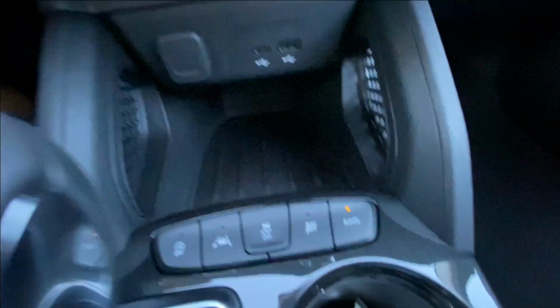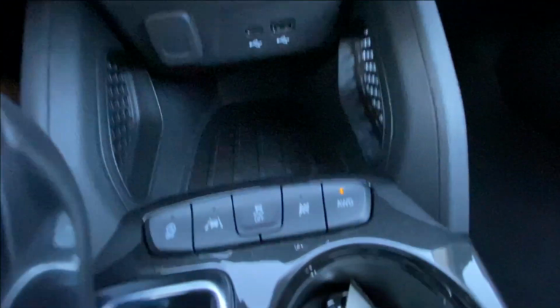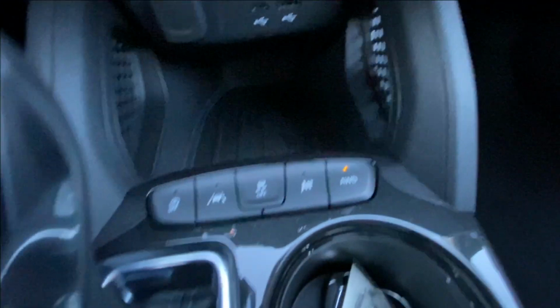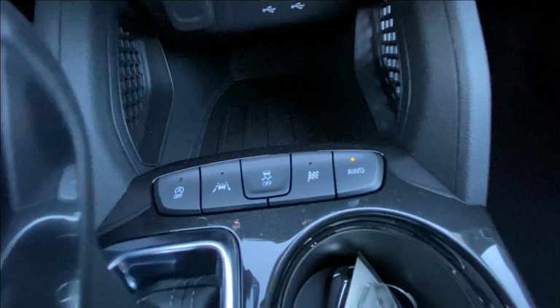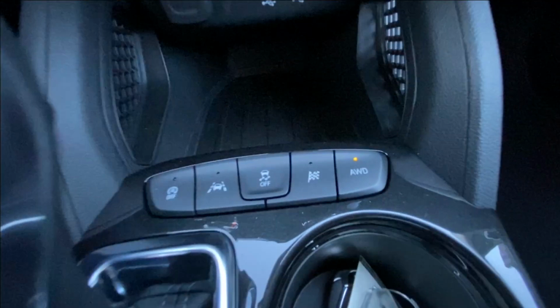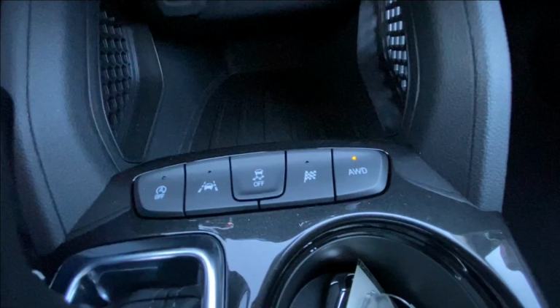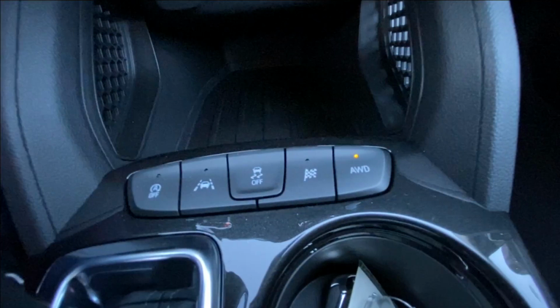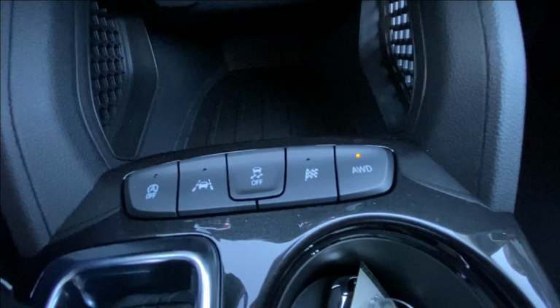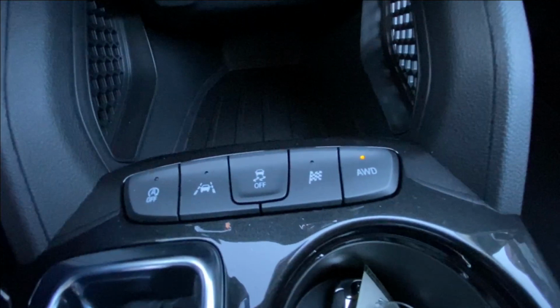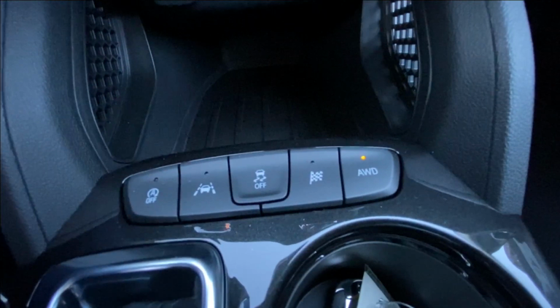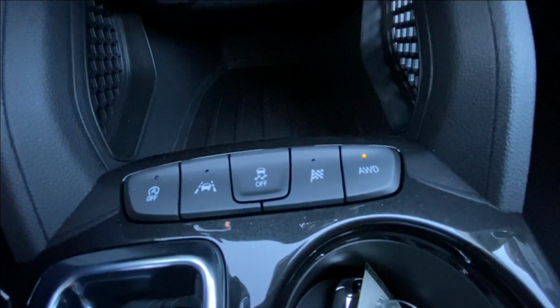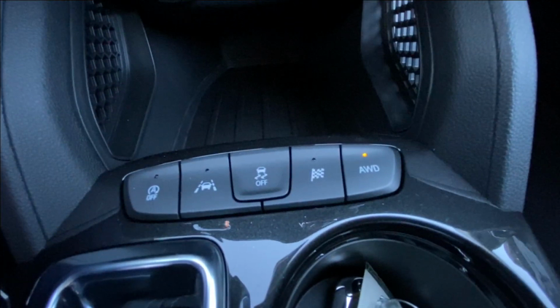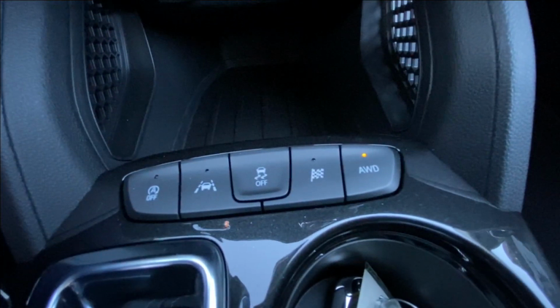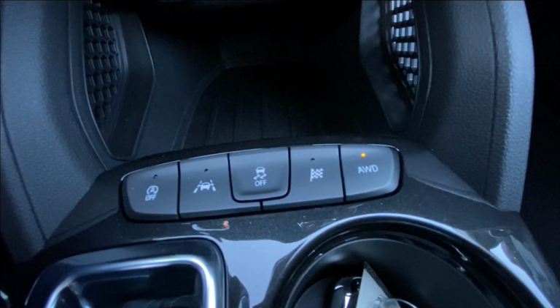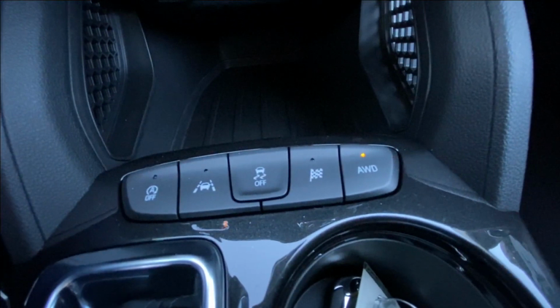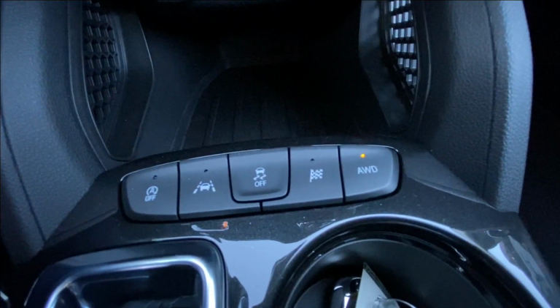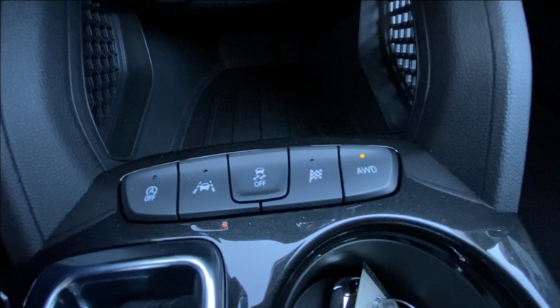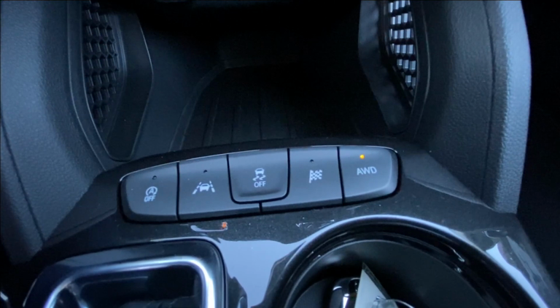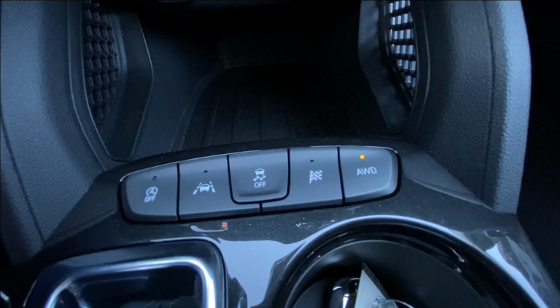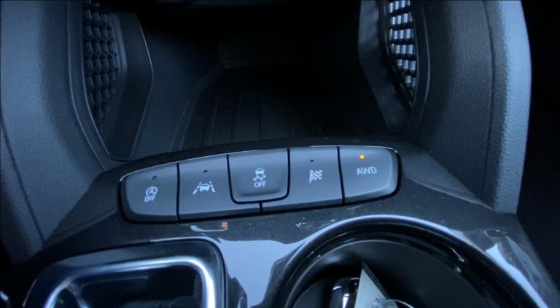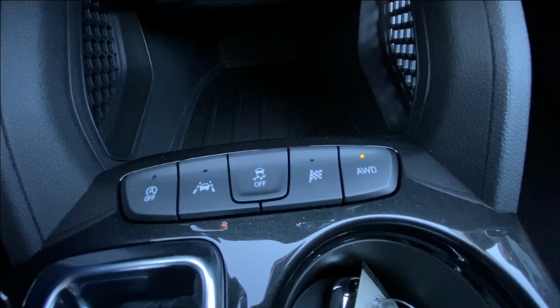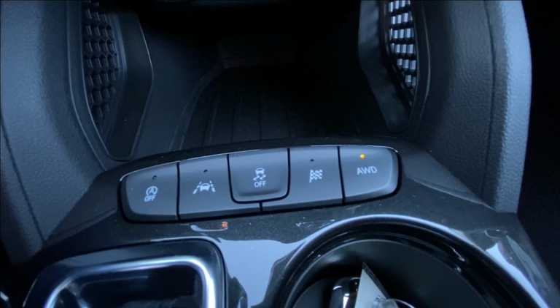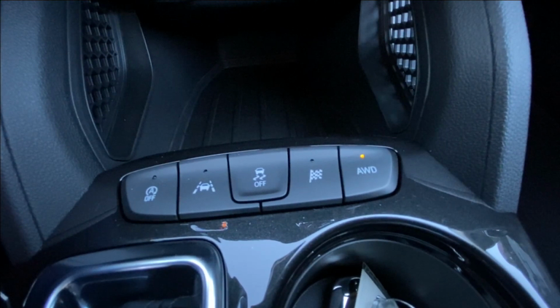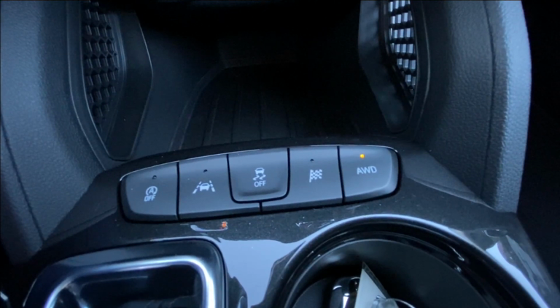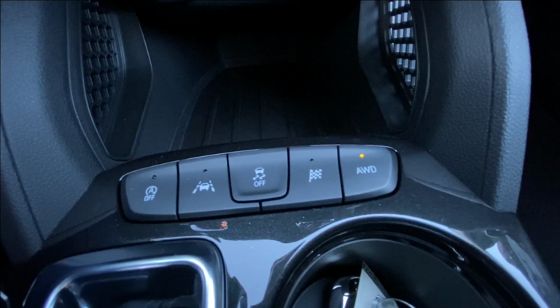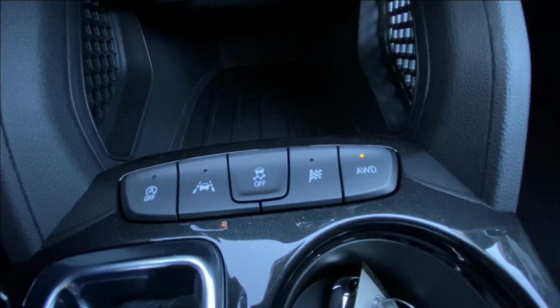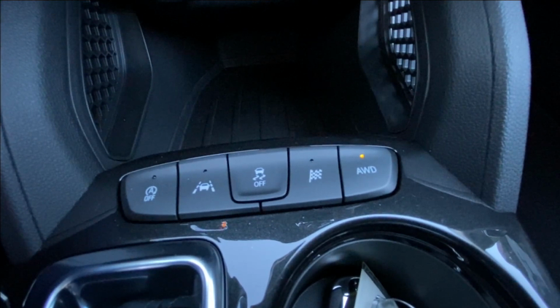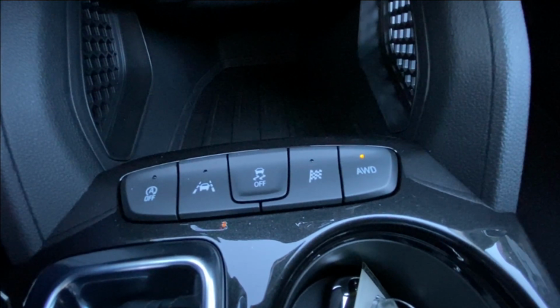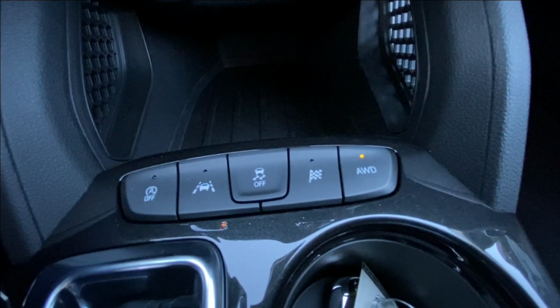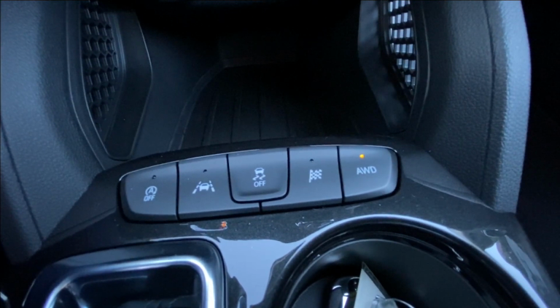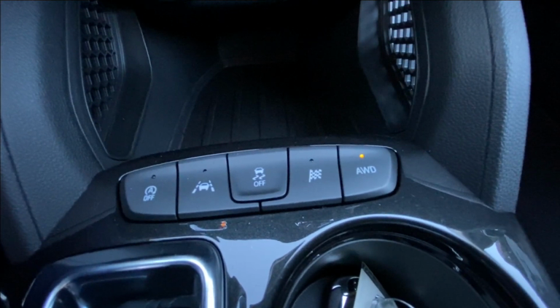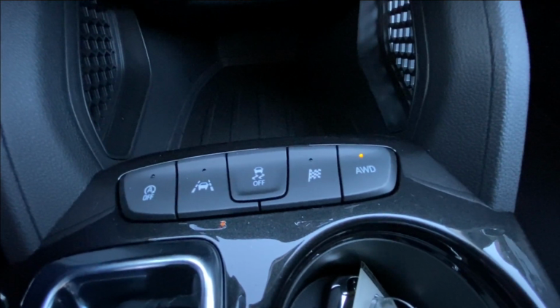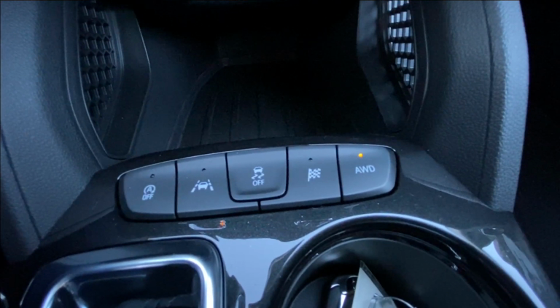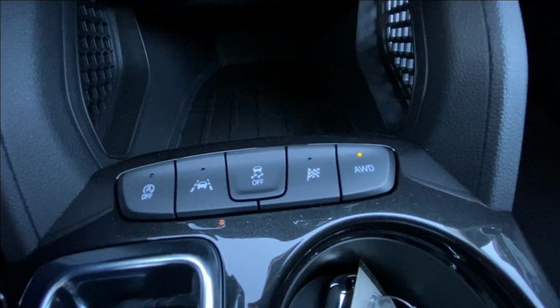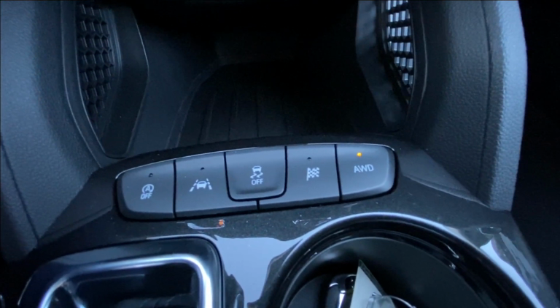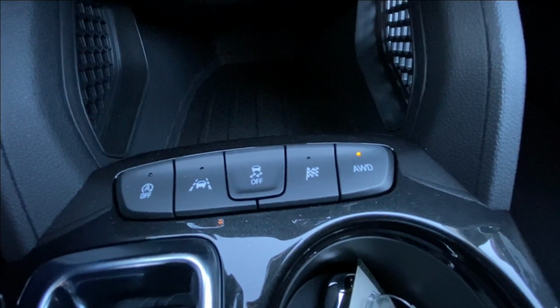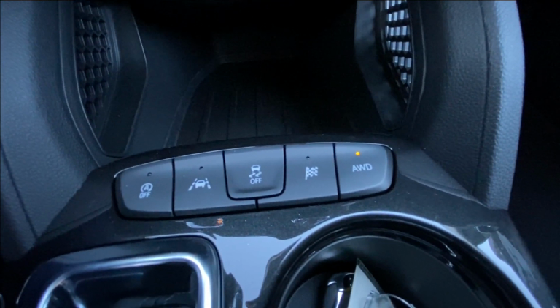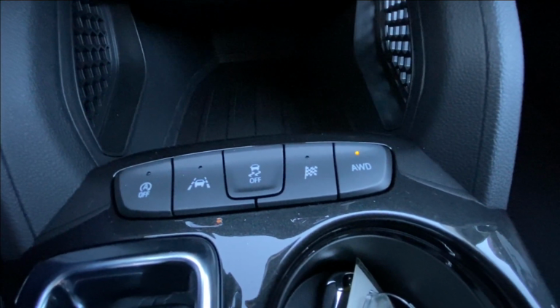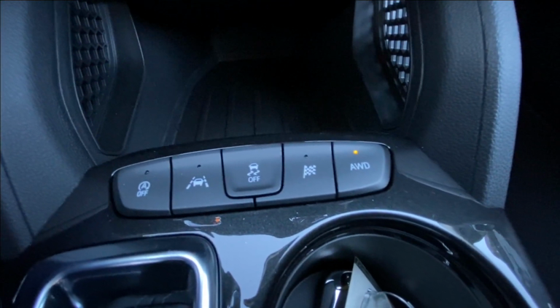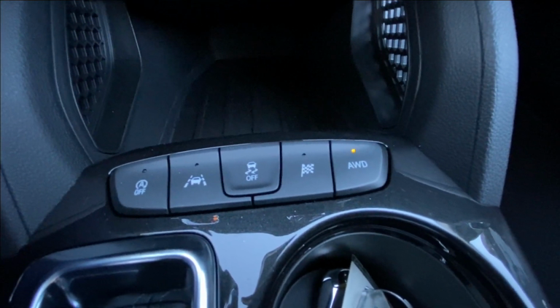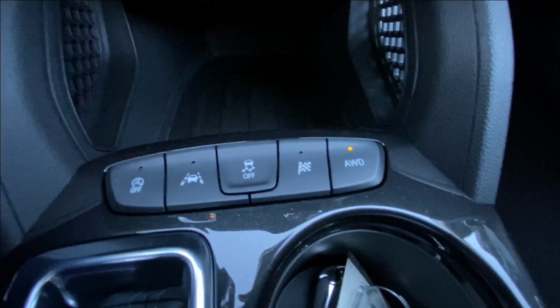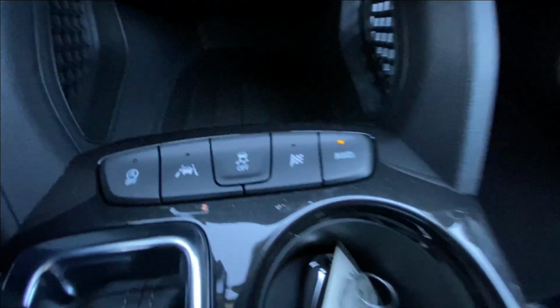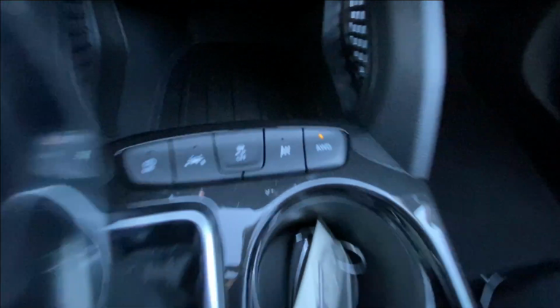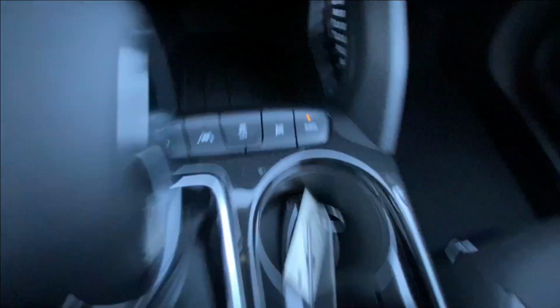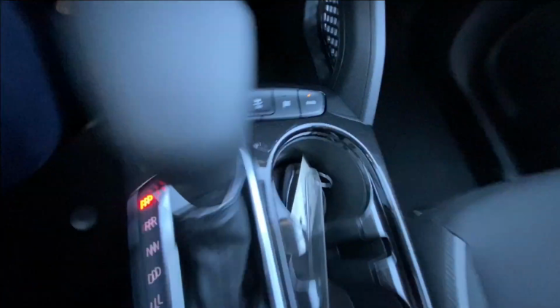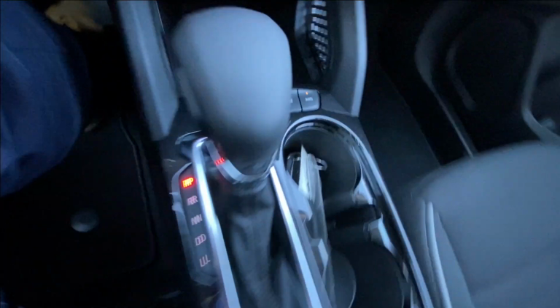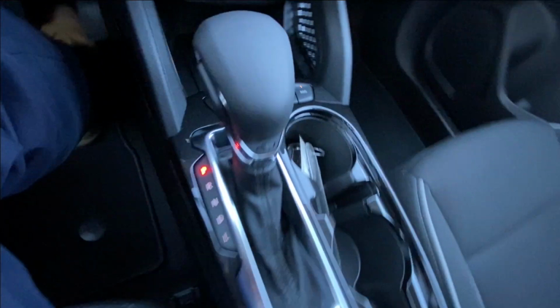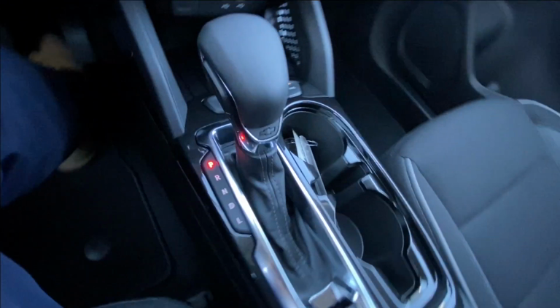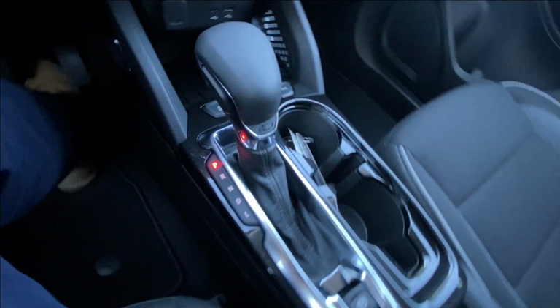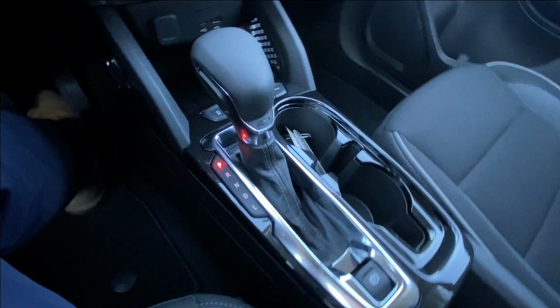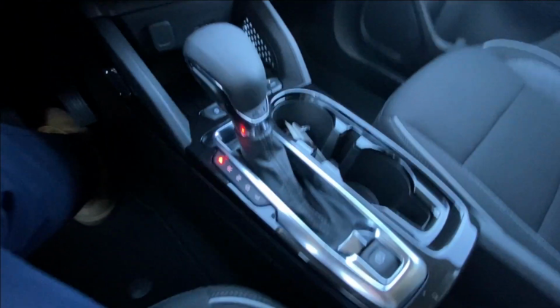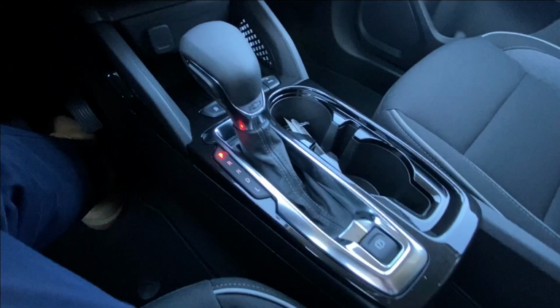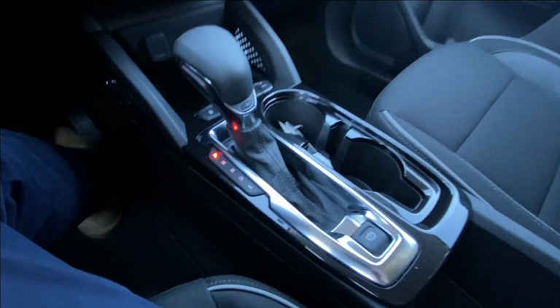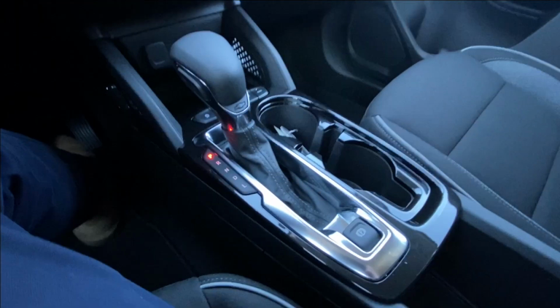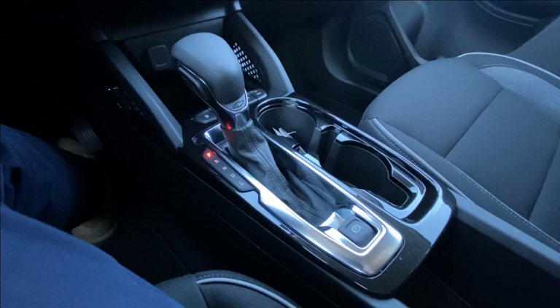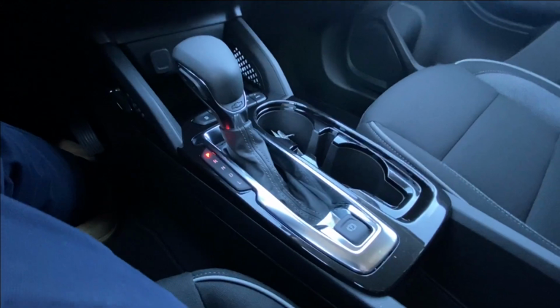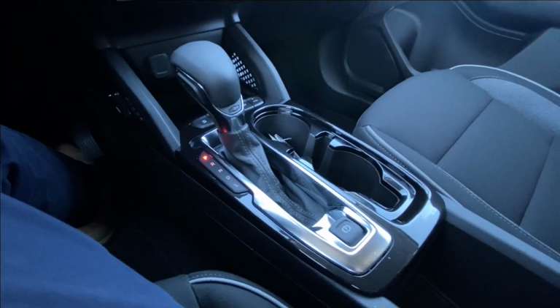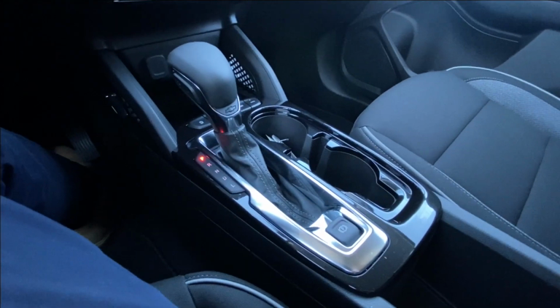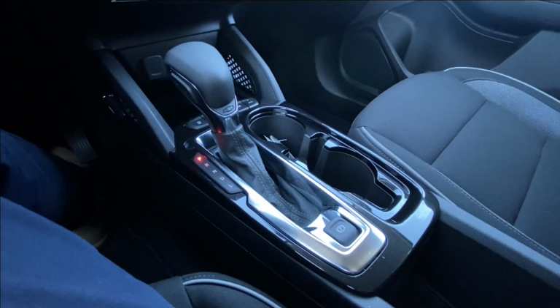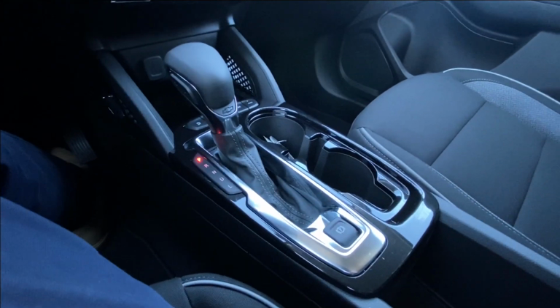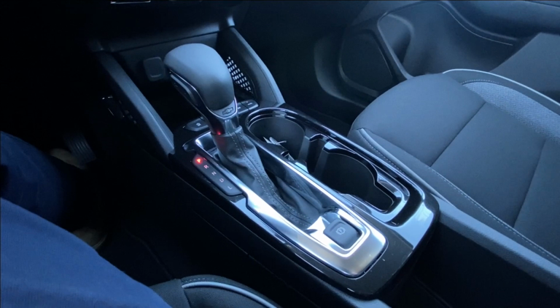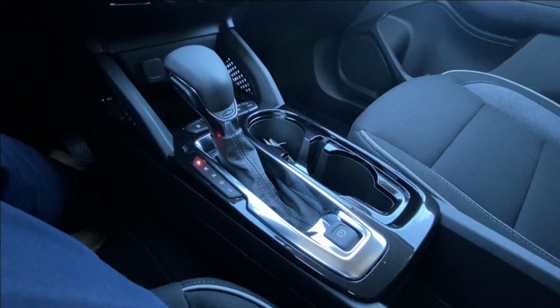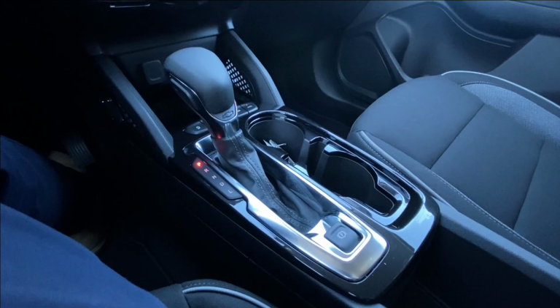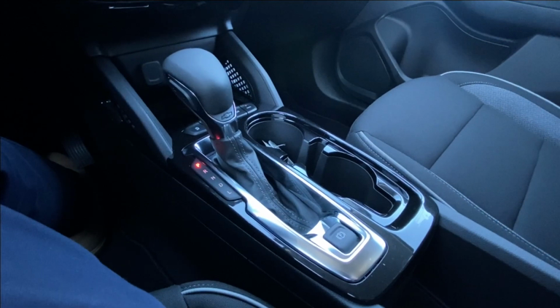In the center console you can find your auto stop-start, lane keep assist, traction control, sport and all-wheel drive toggle, as well as your shifter and electronic parking brake.